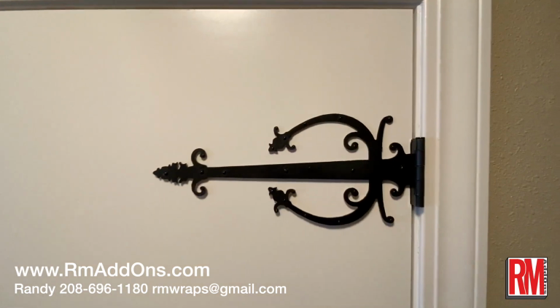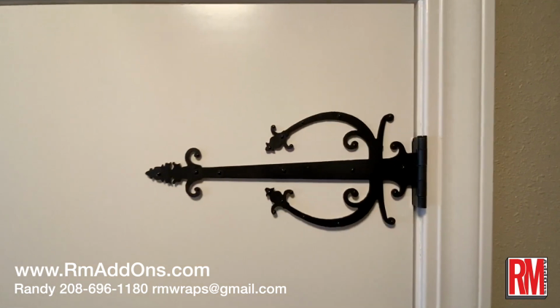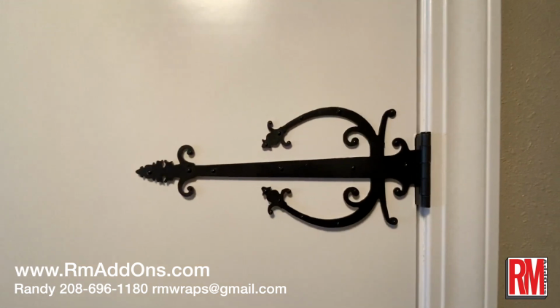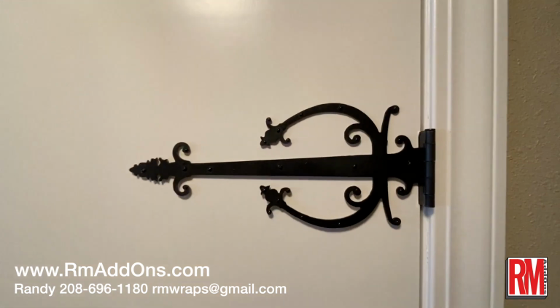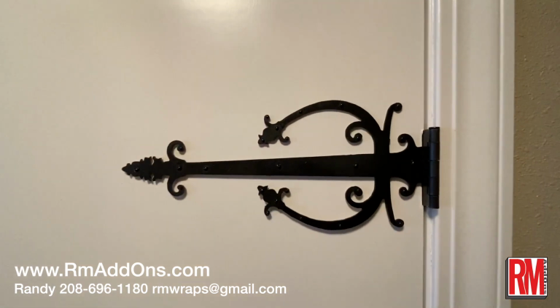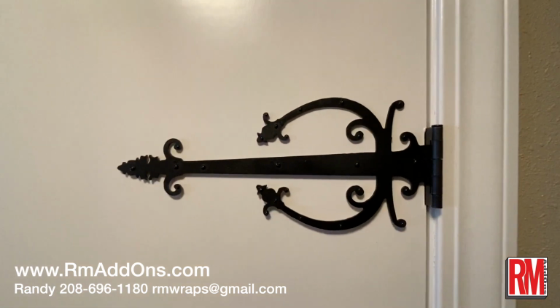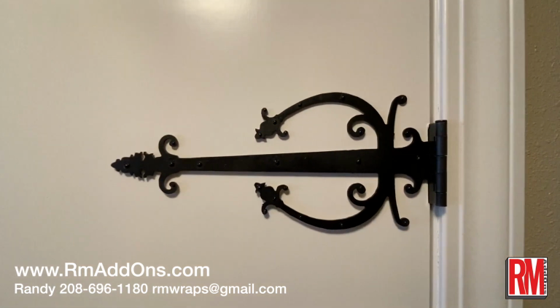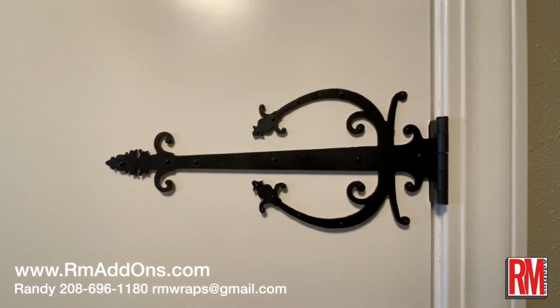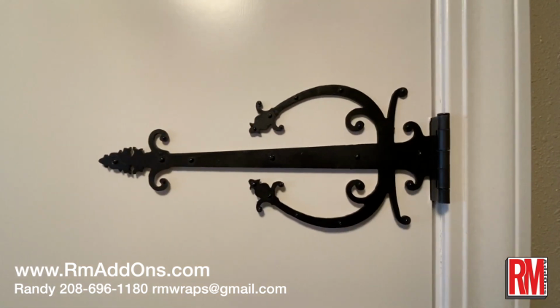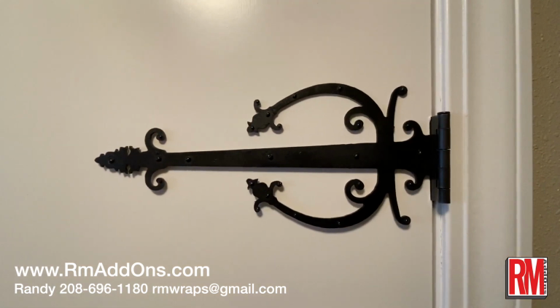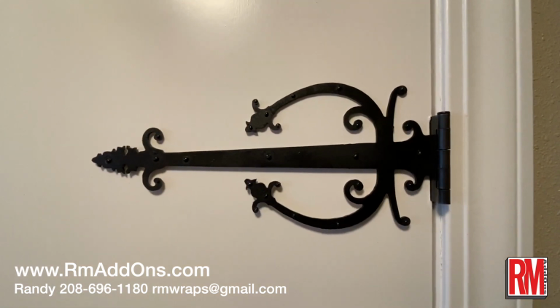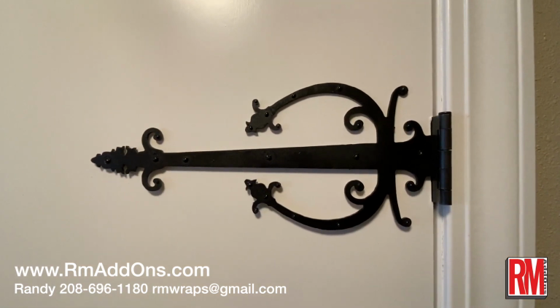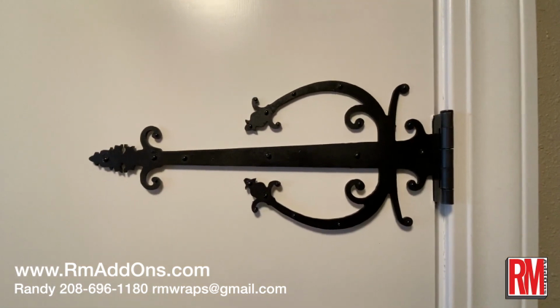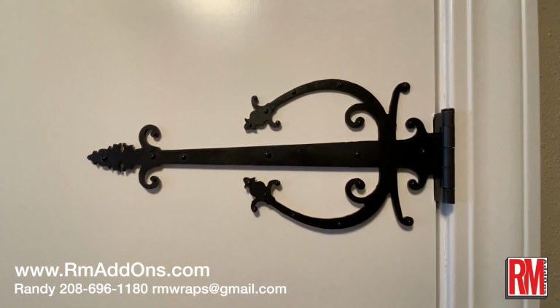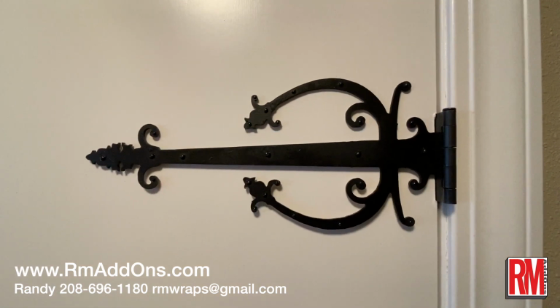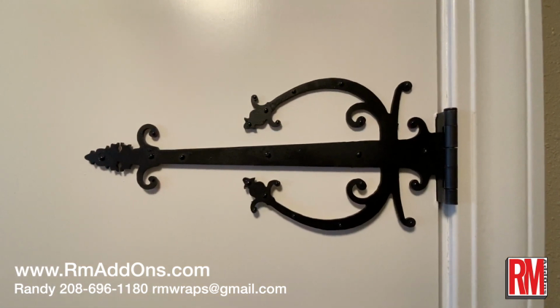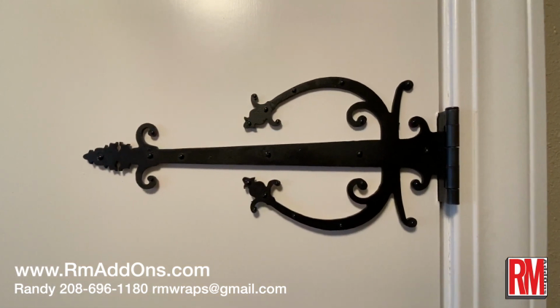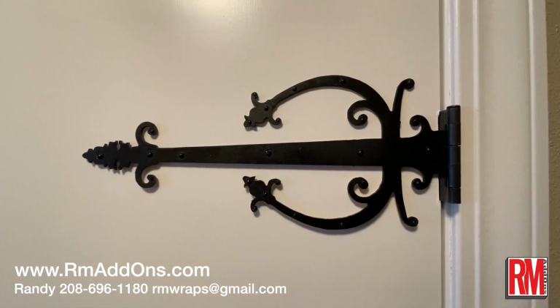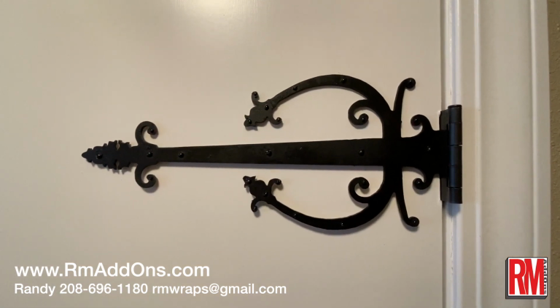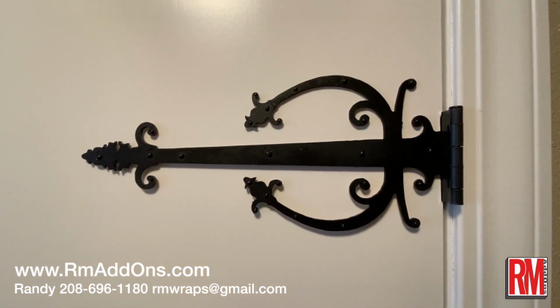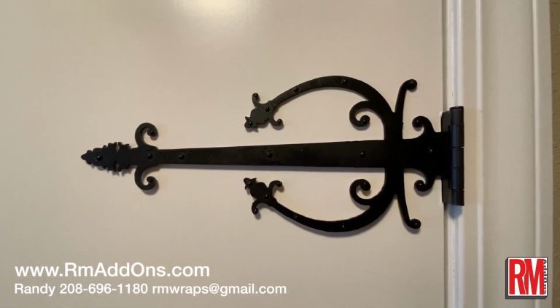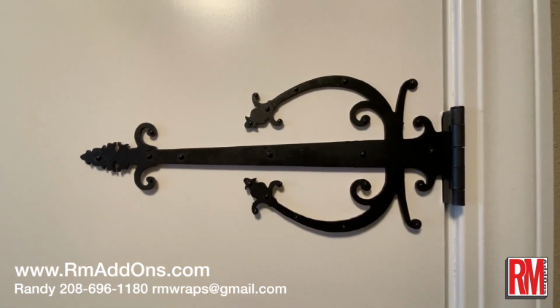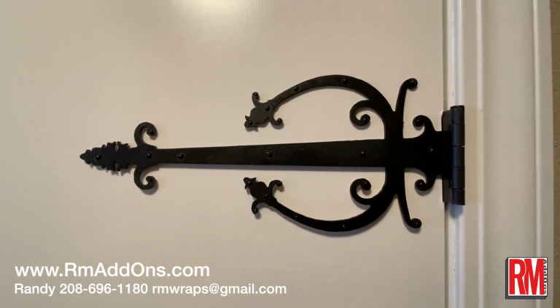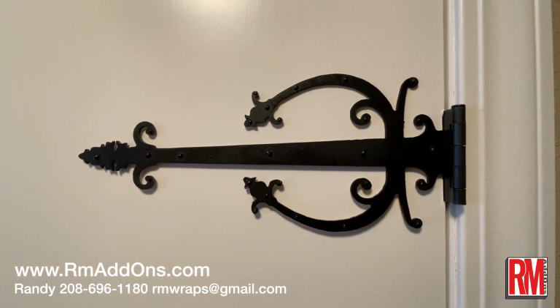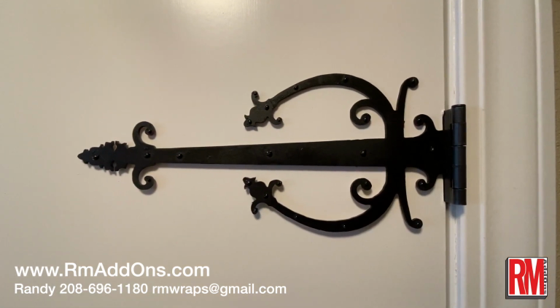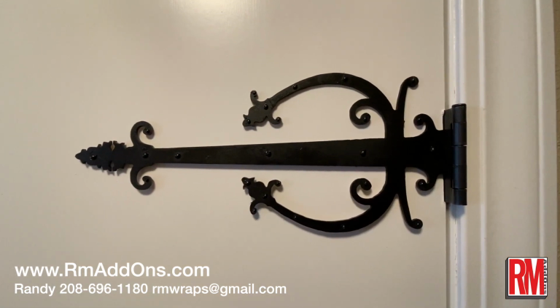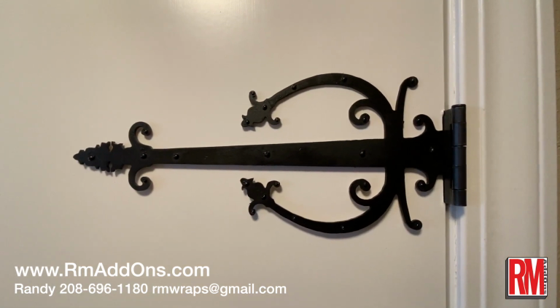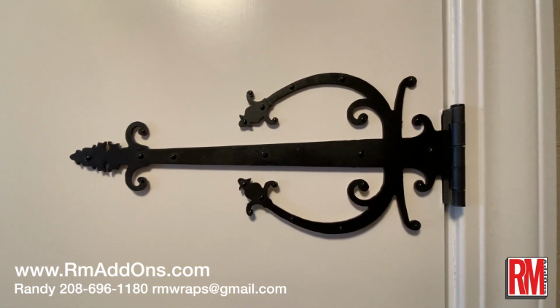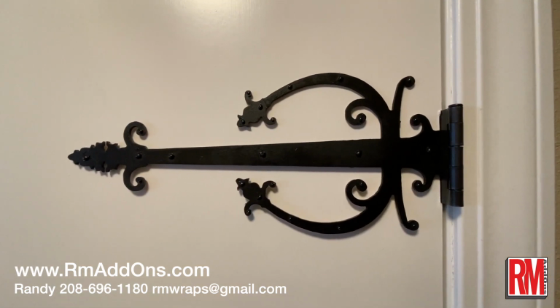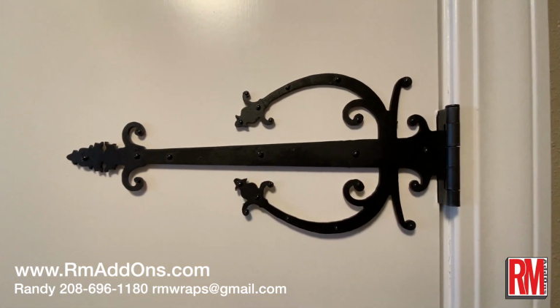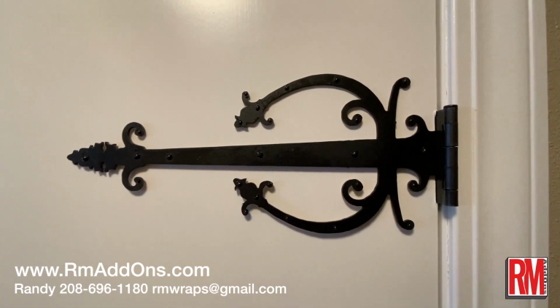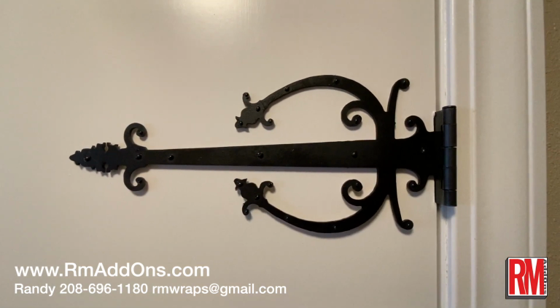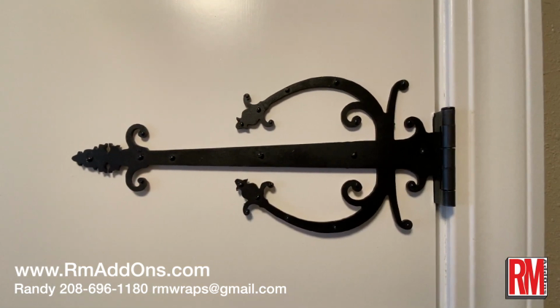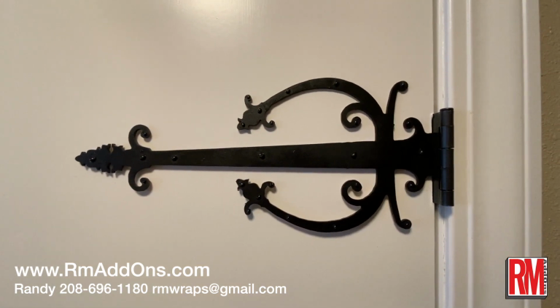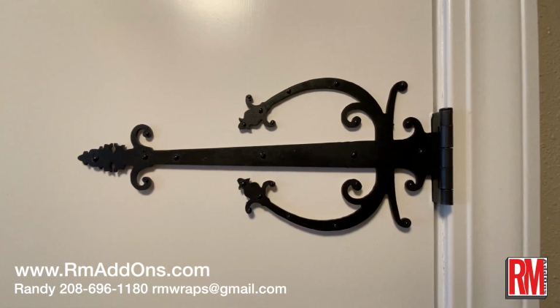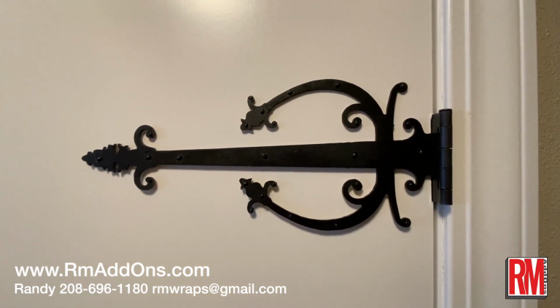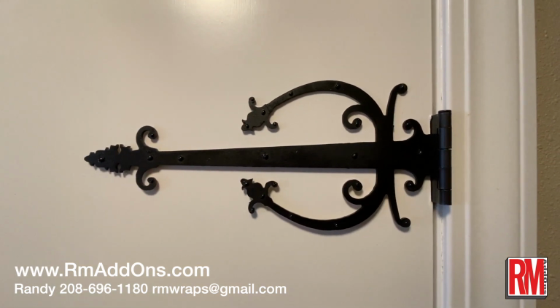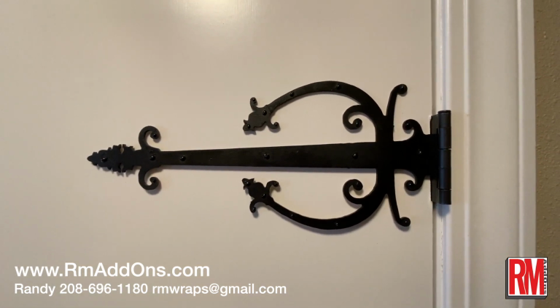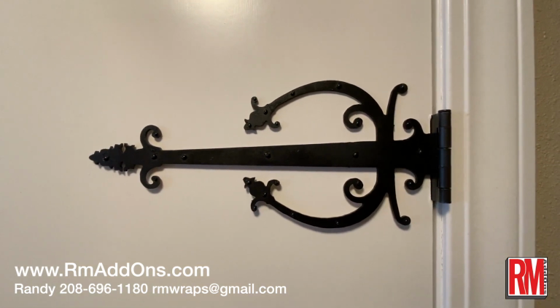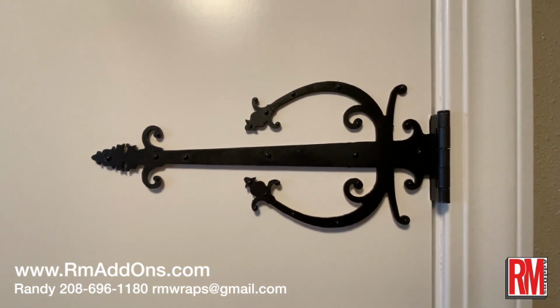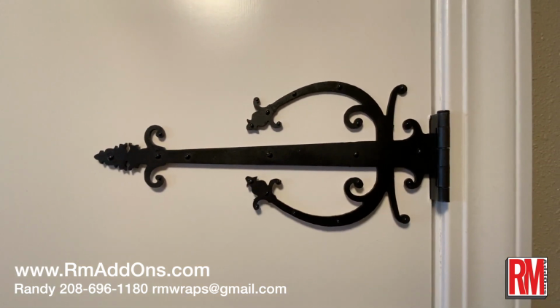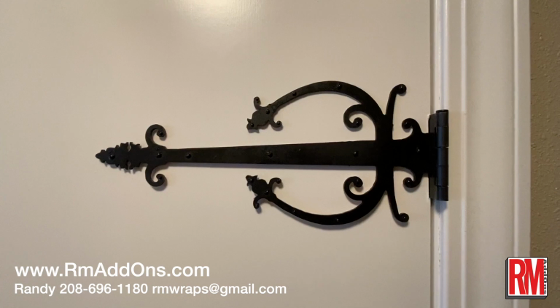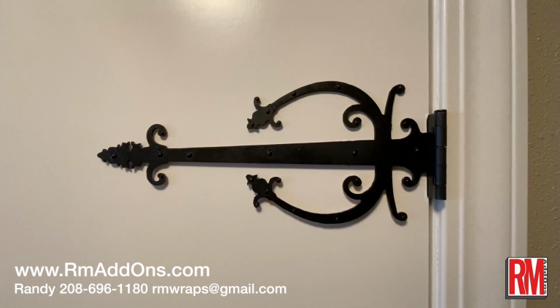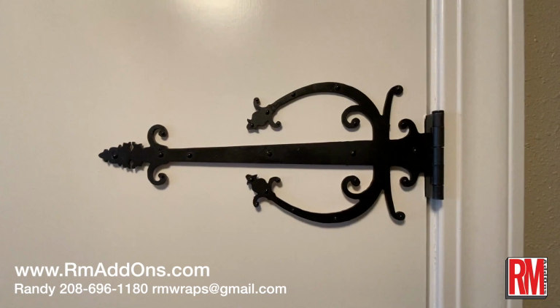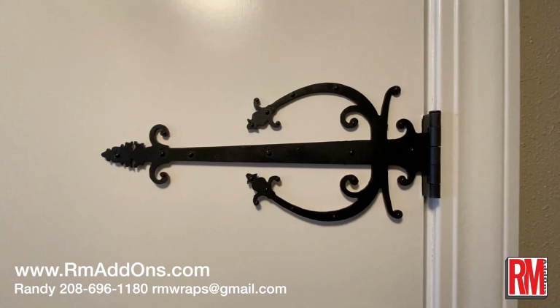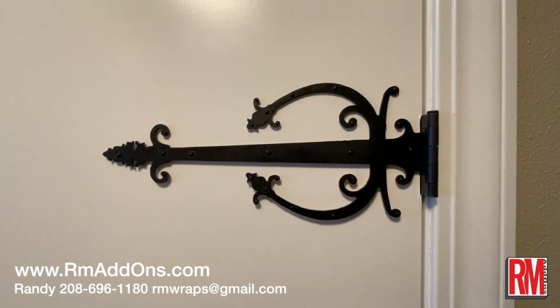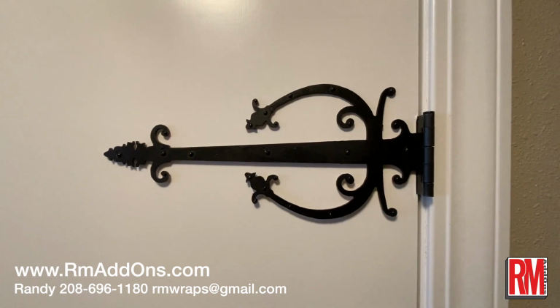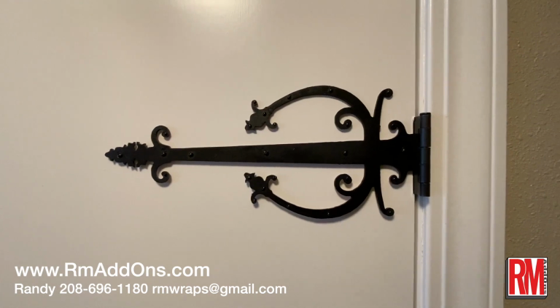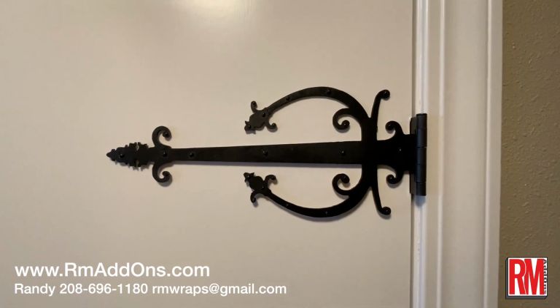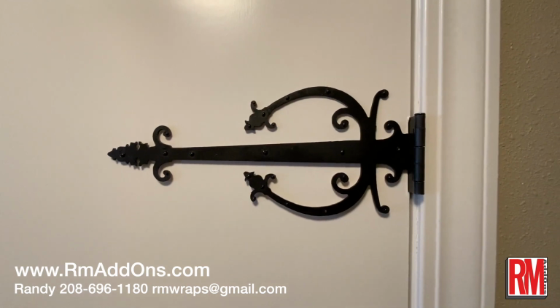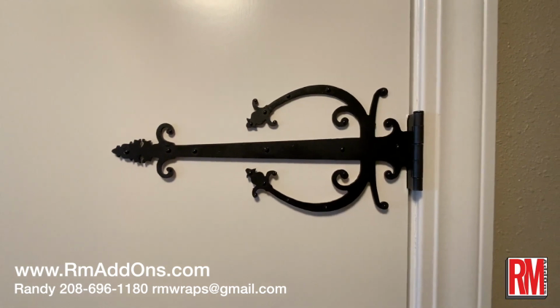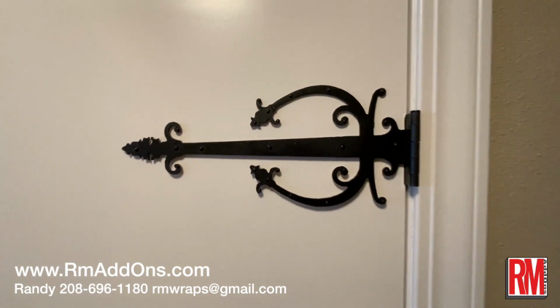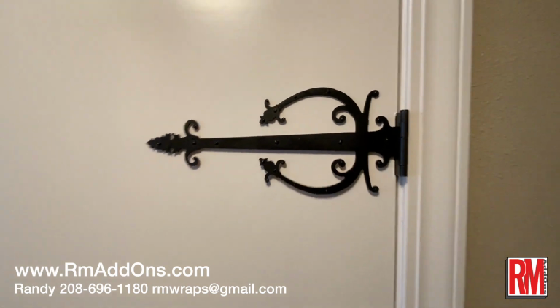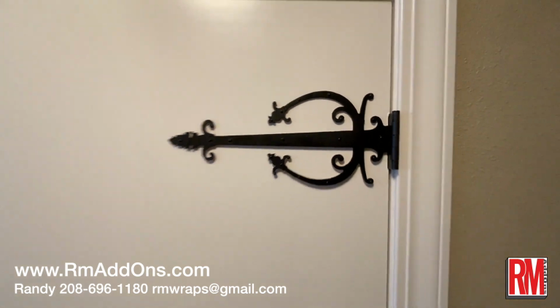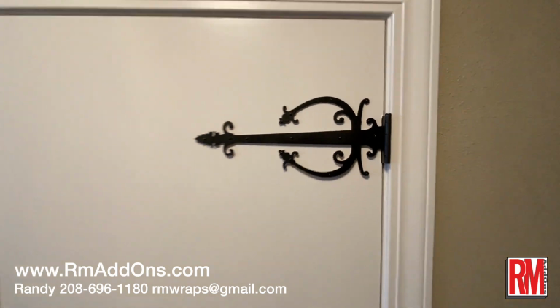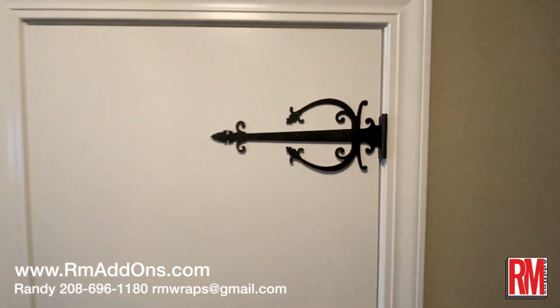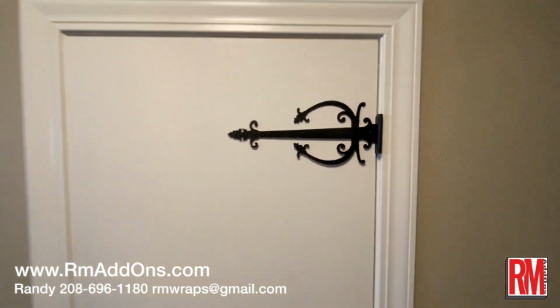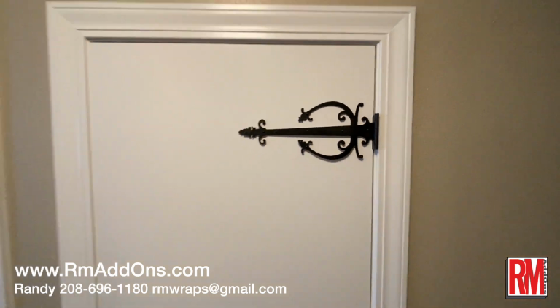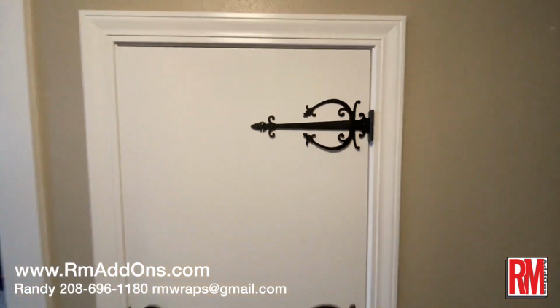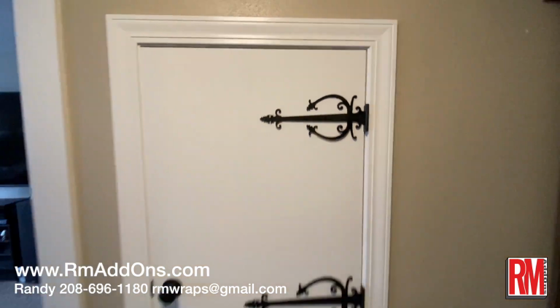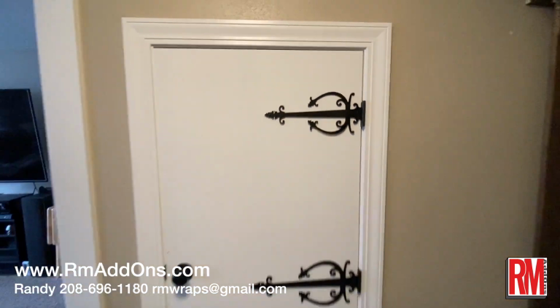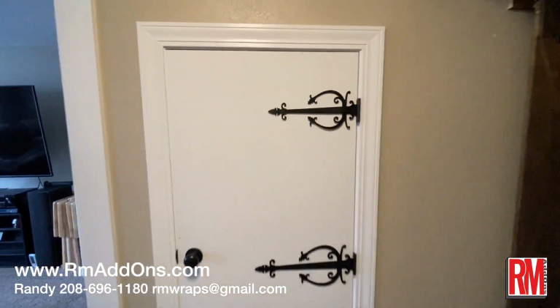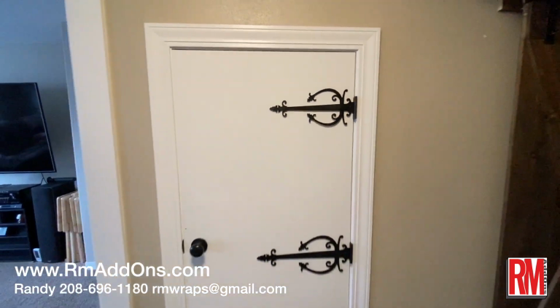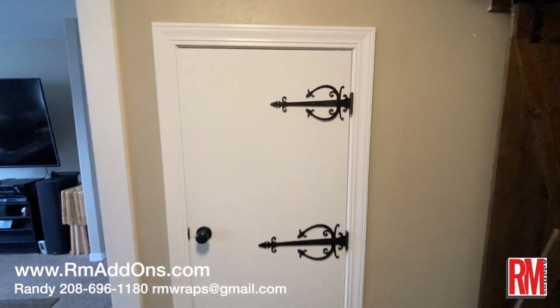Thanks for watching. You can always leave a comment, call me, or email me. Thank you guys.